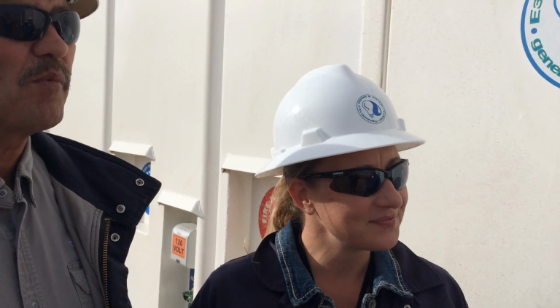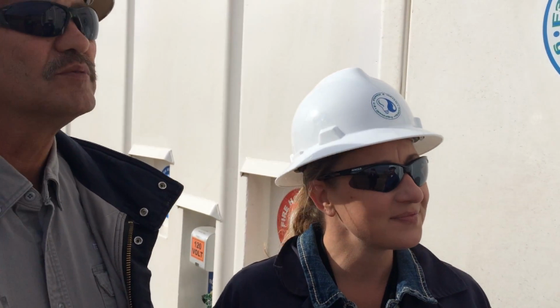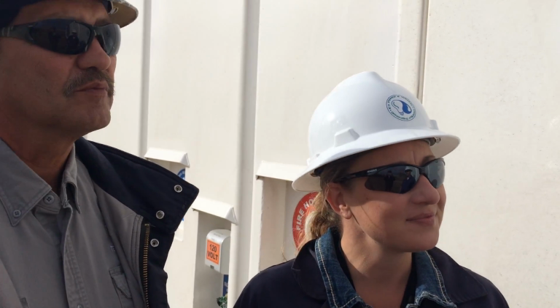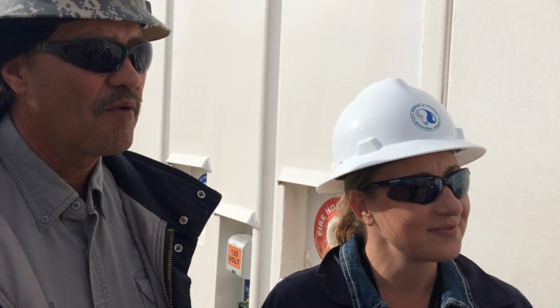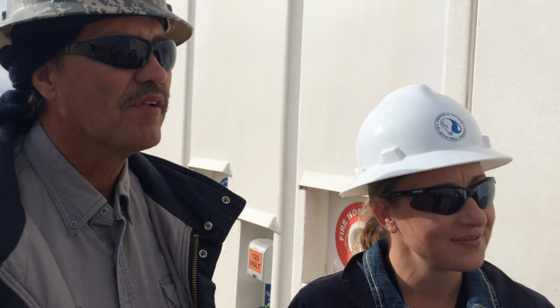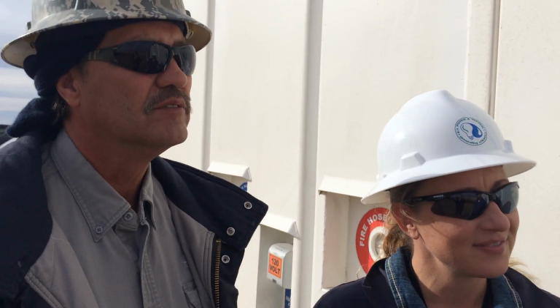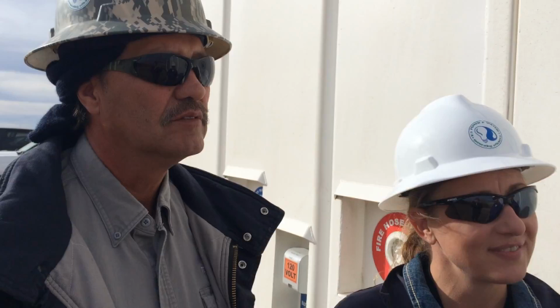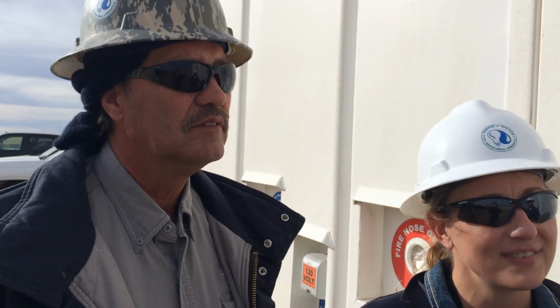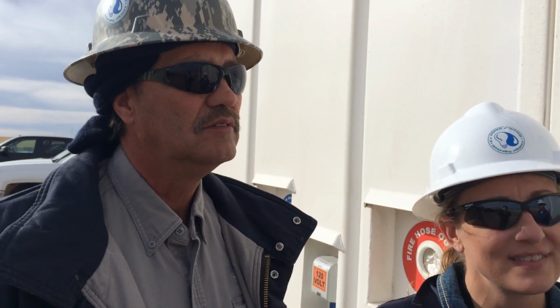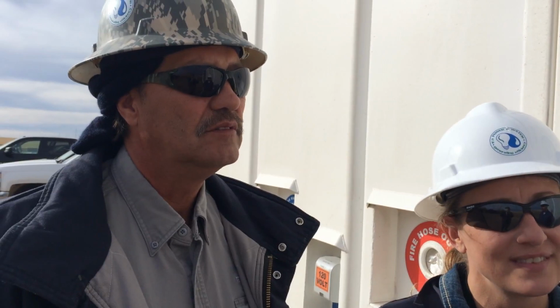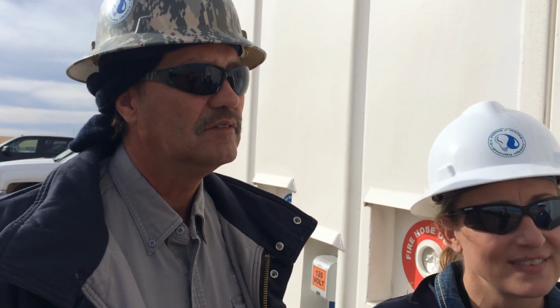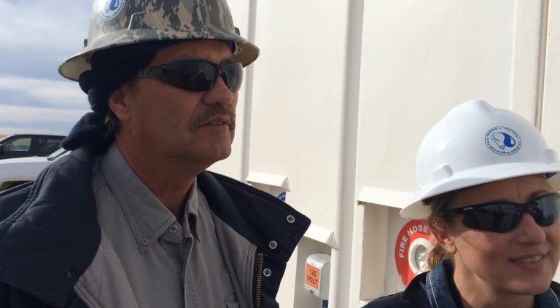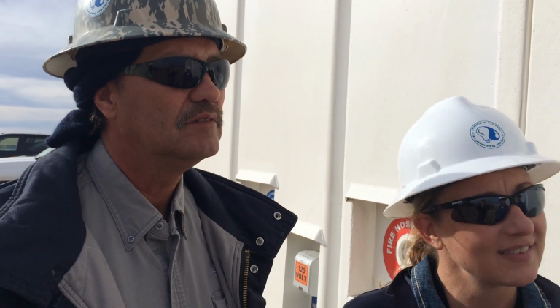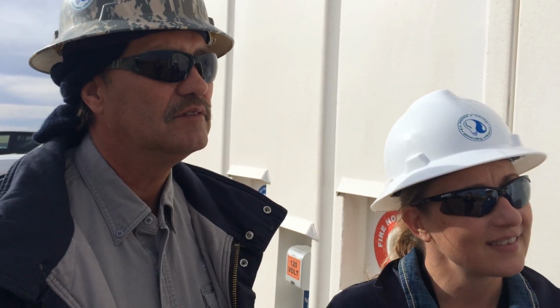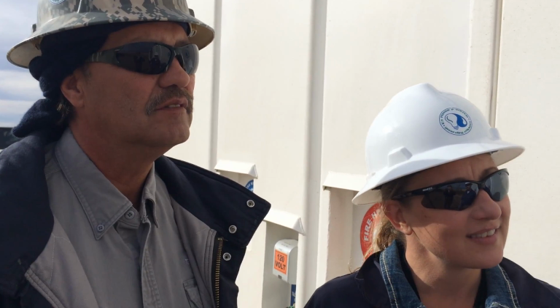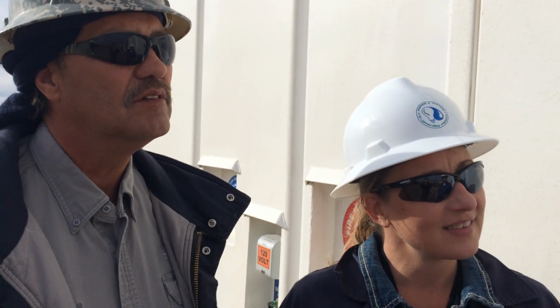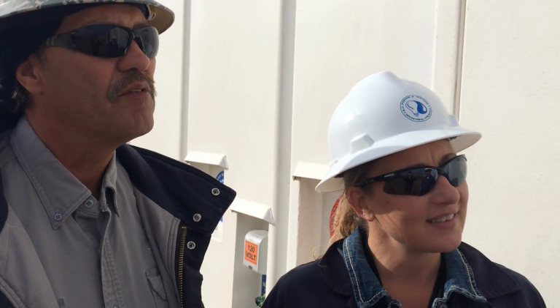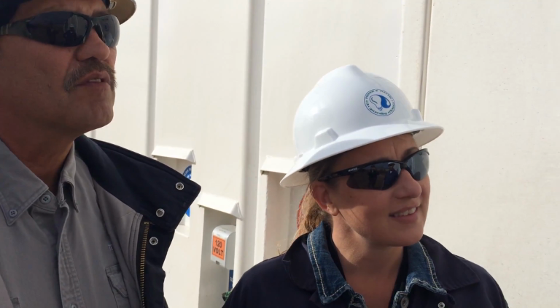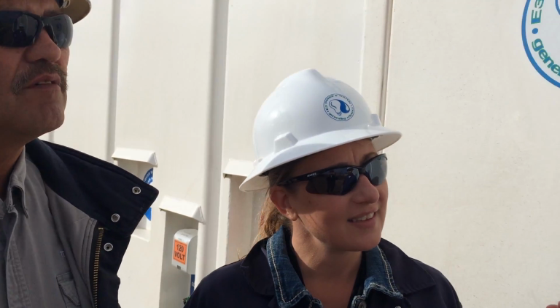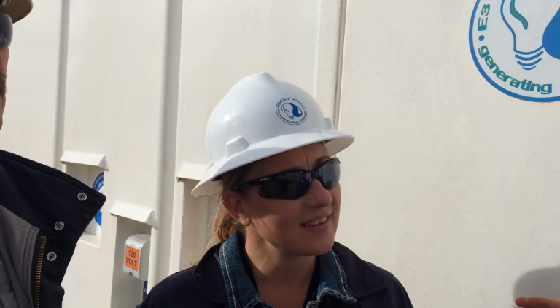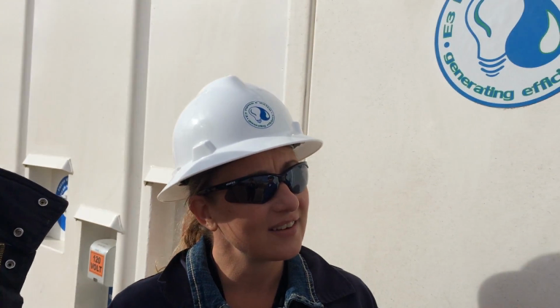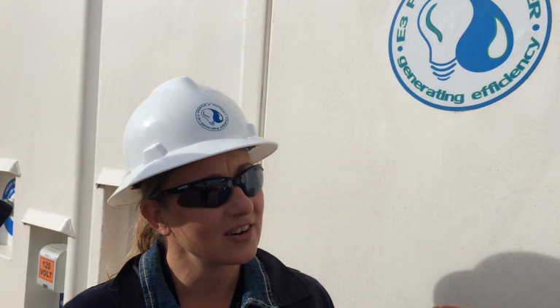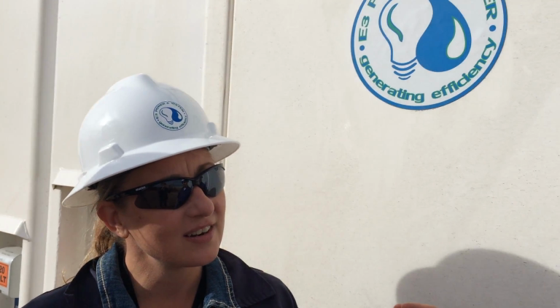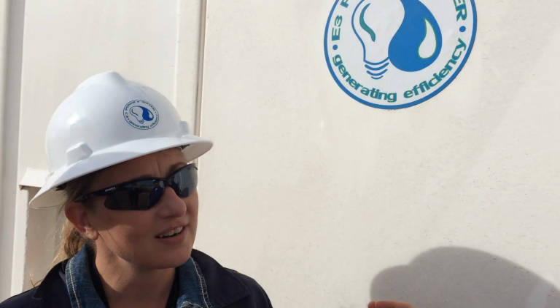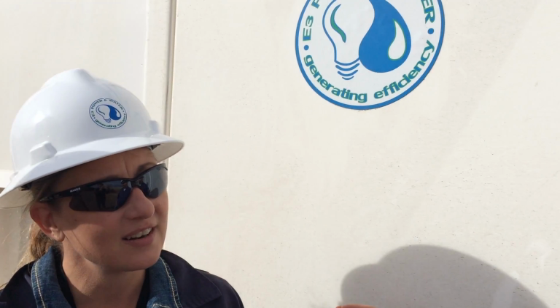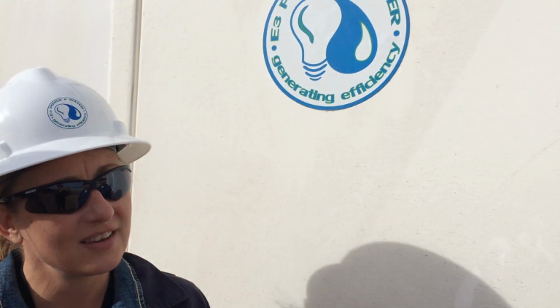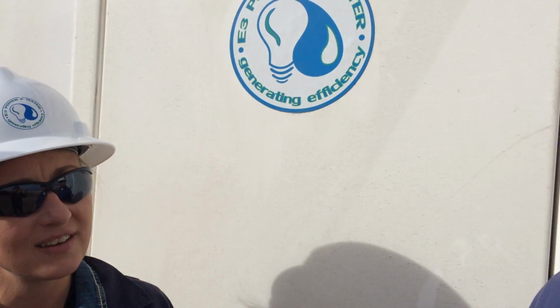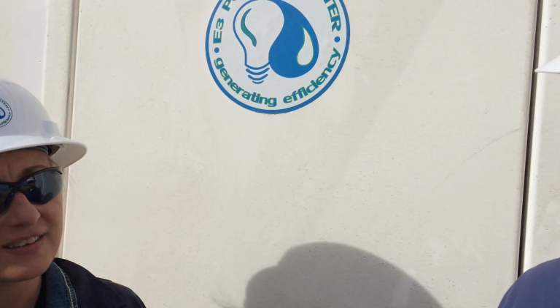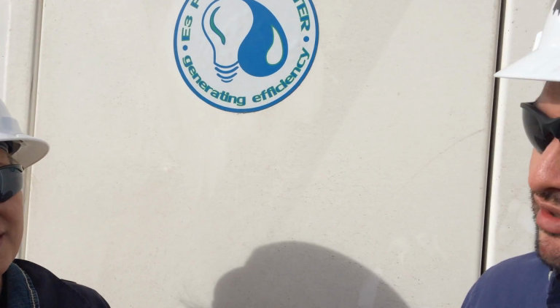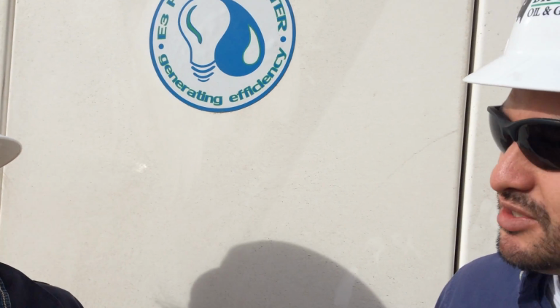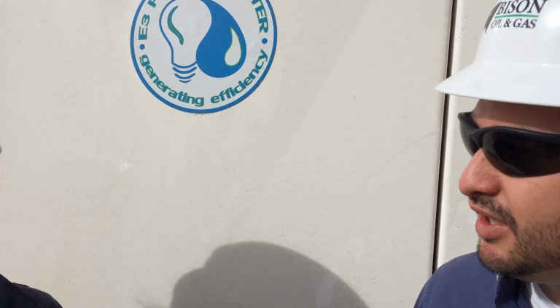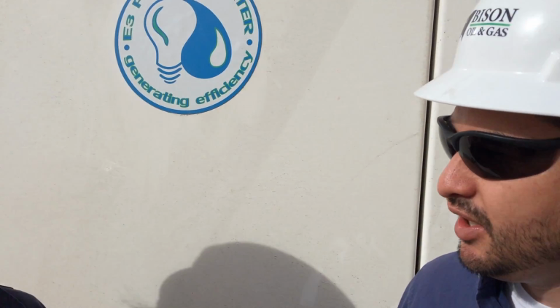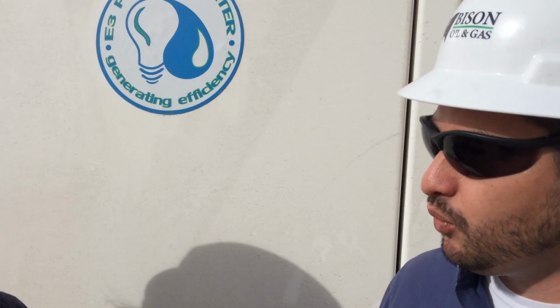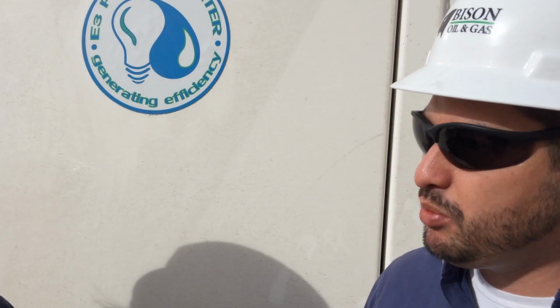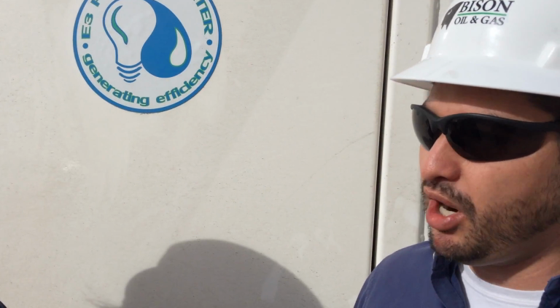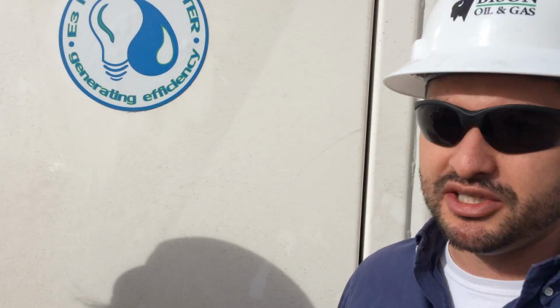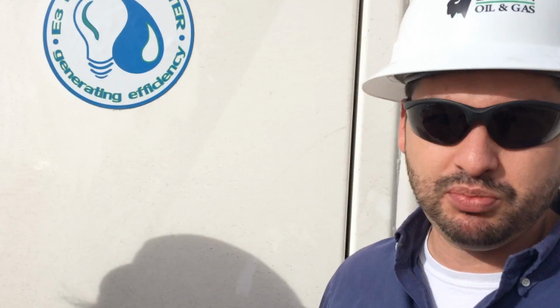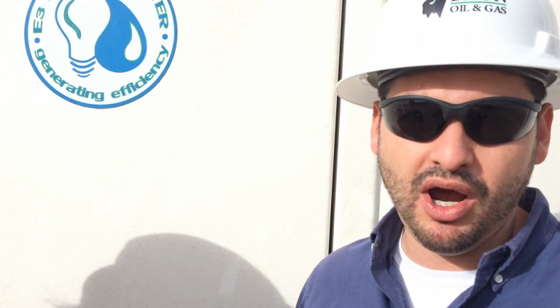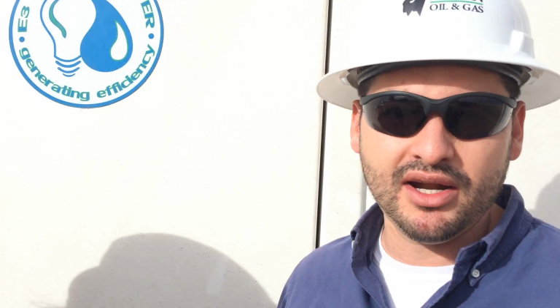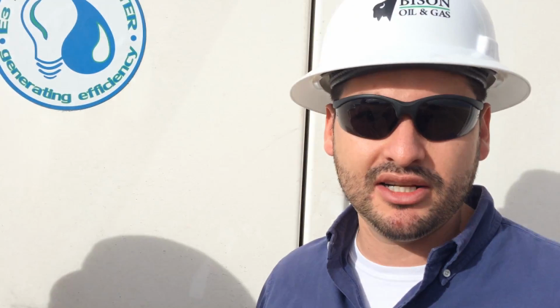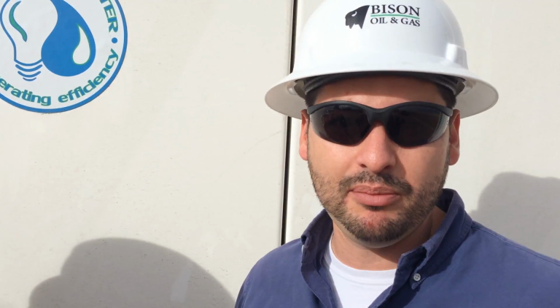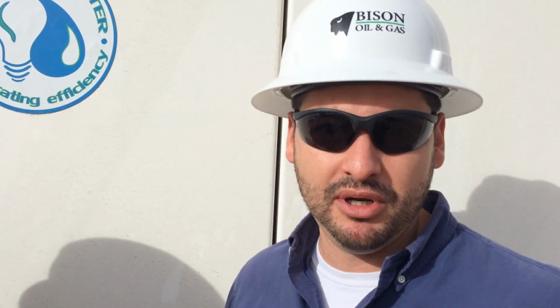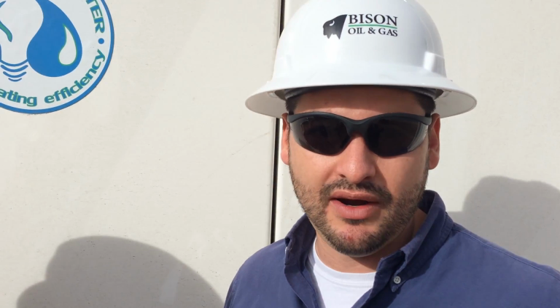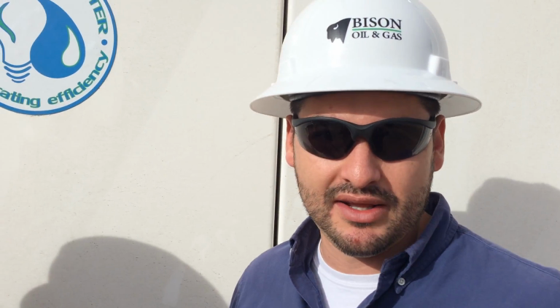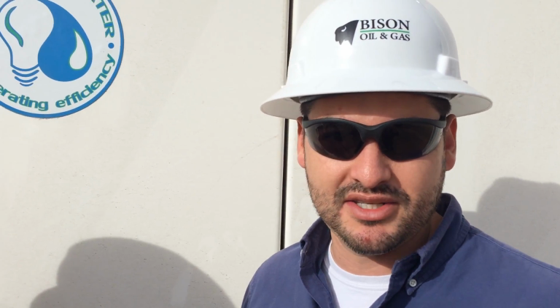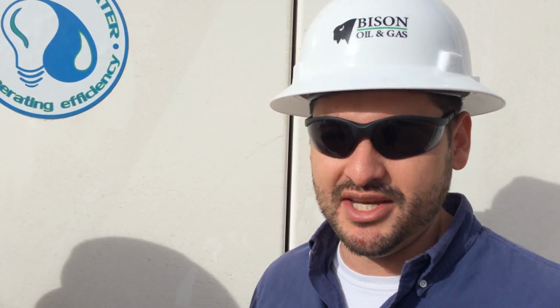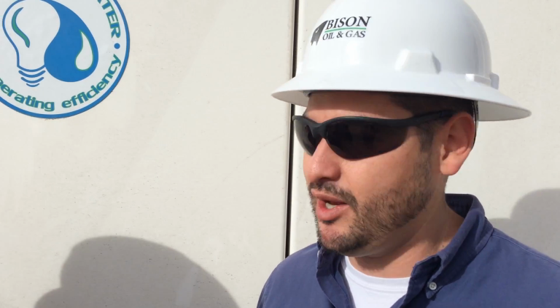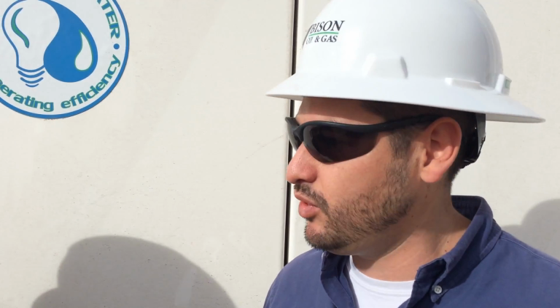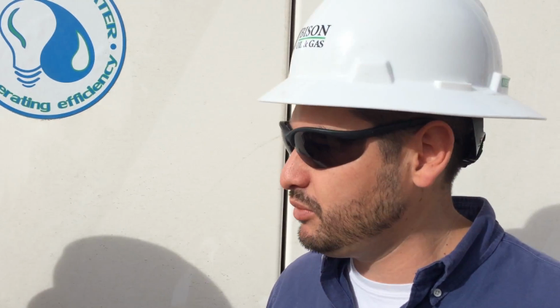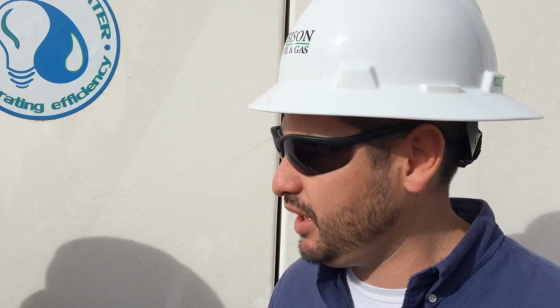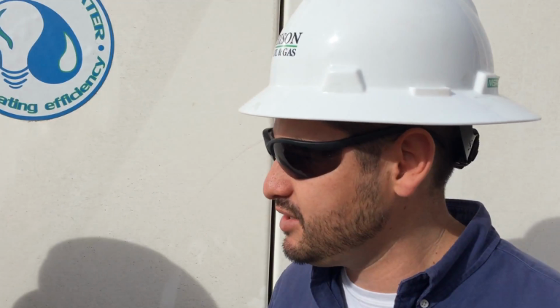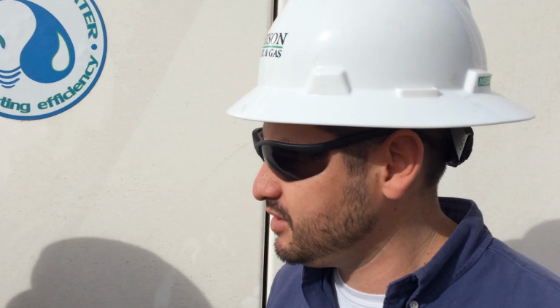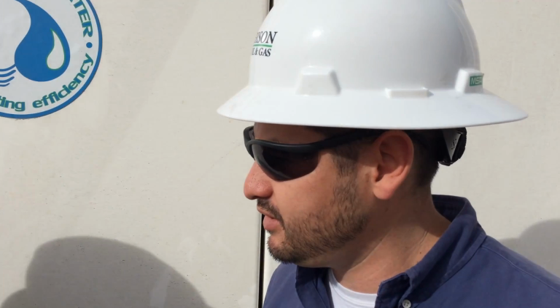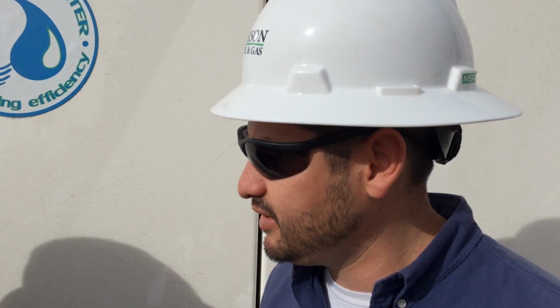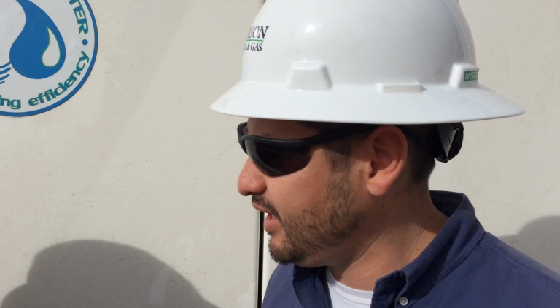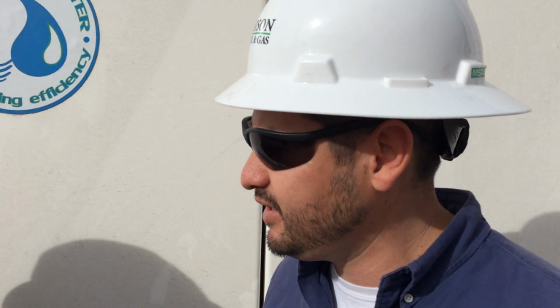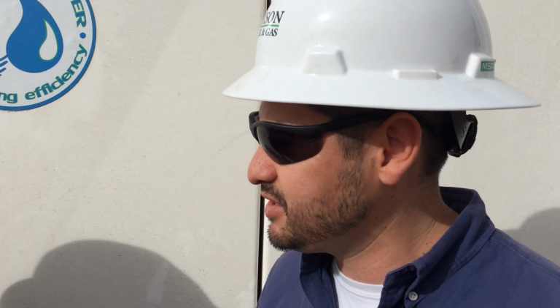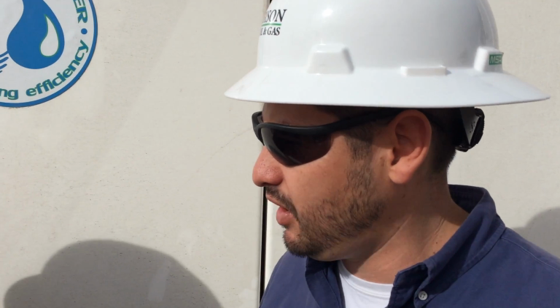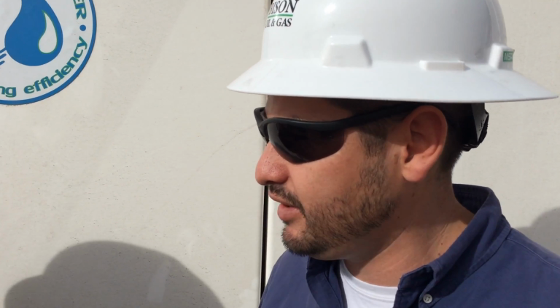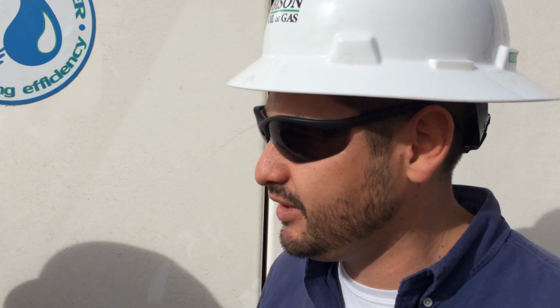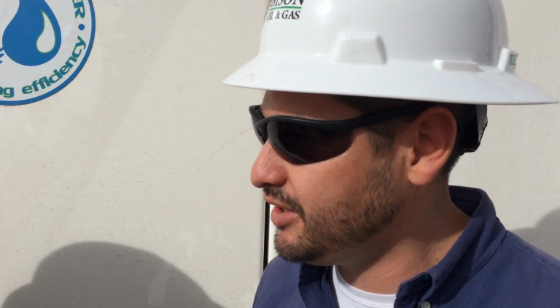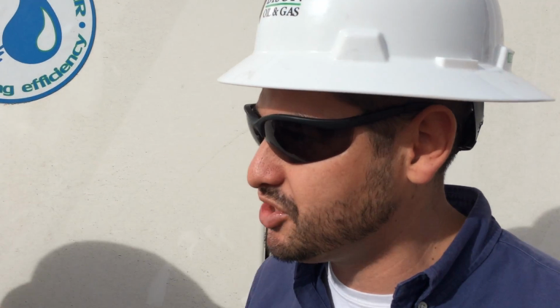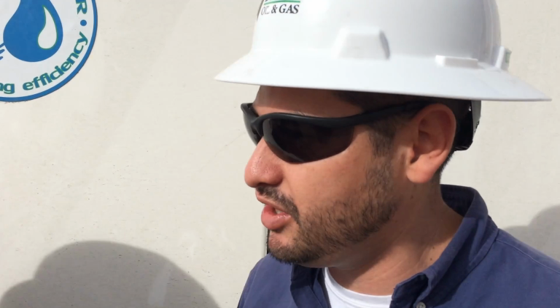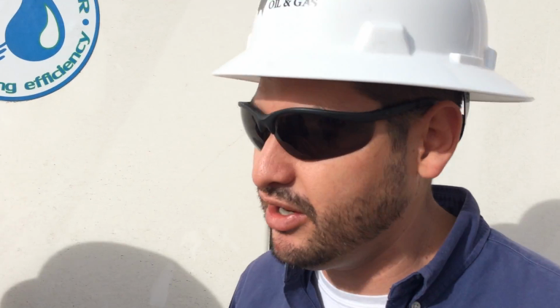Bison is working to try to get quiet power to our locations. We brought this product up here out of the San Juan Basin that they designed and engineered.